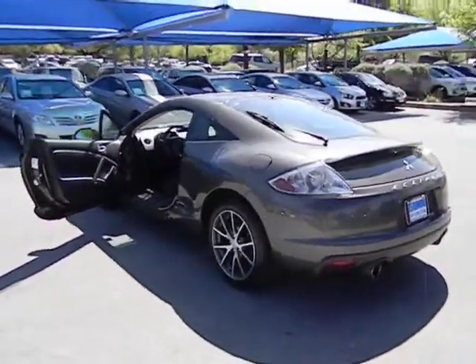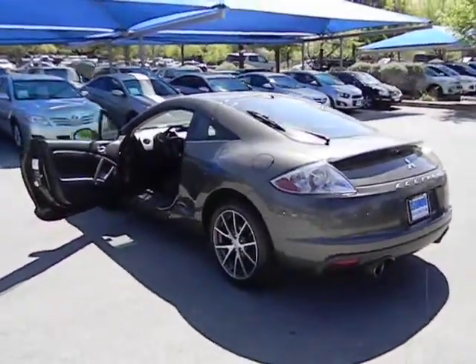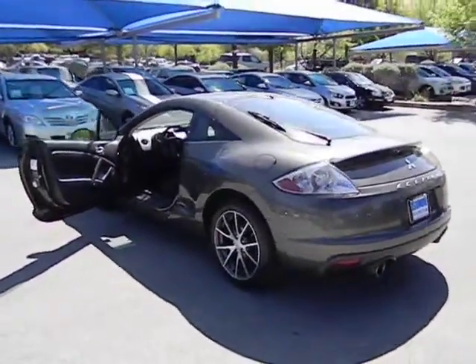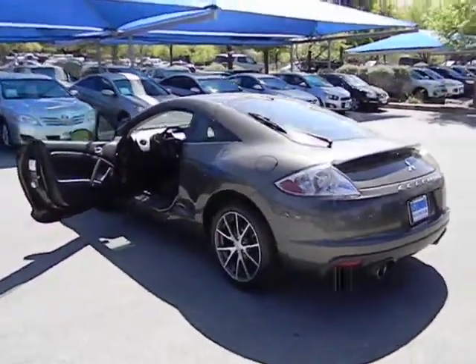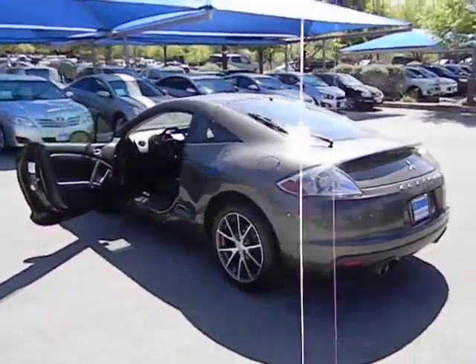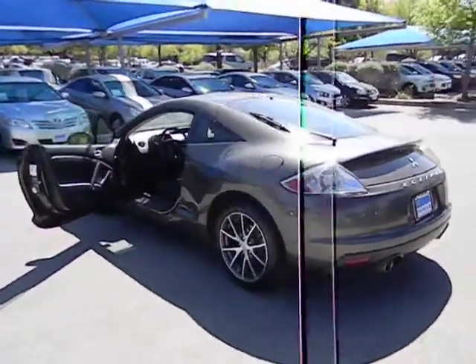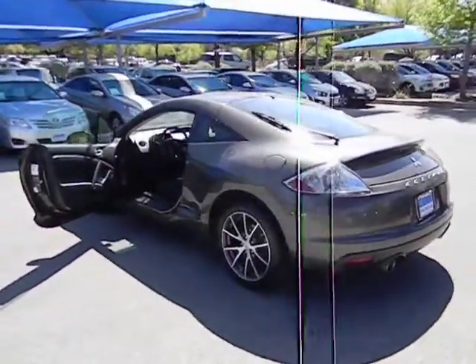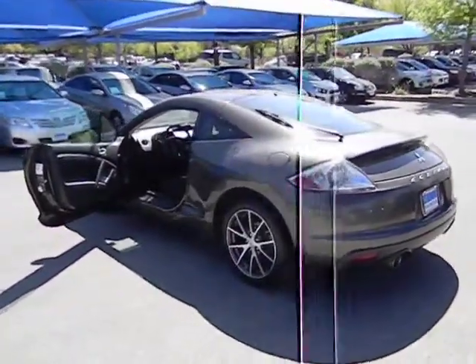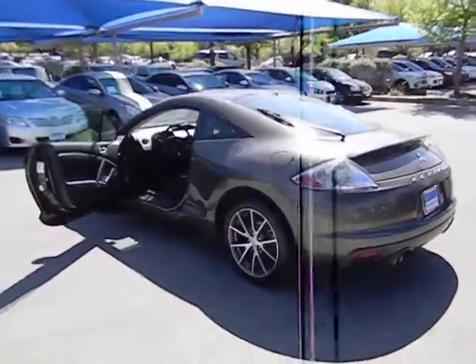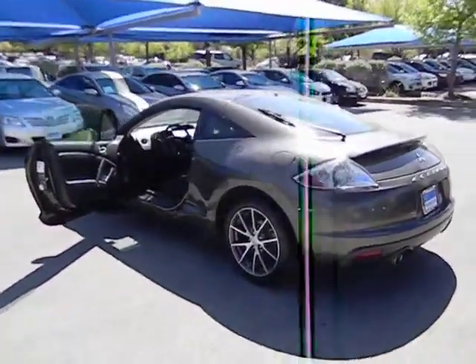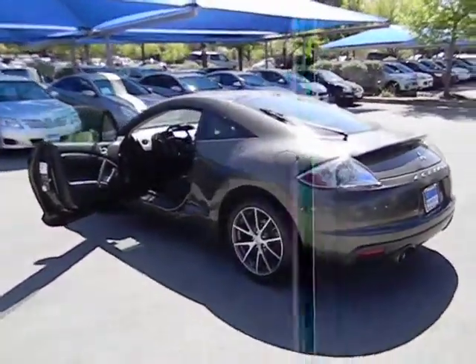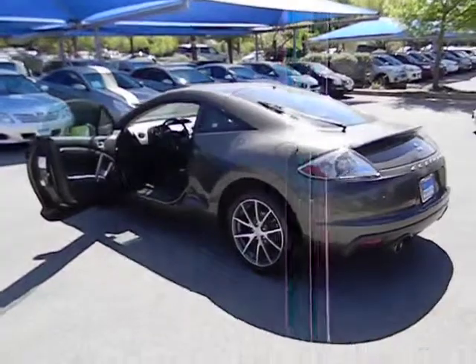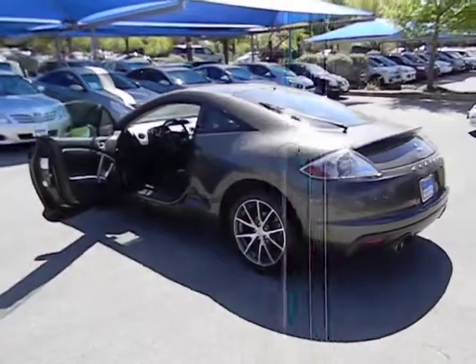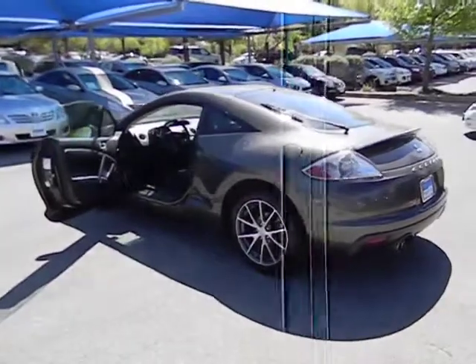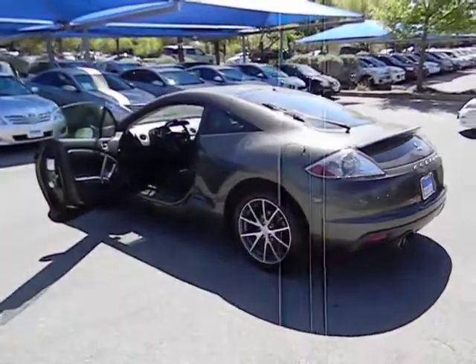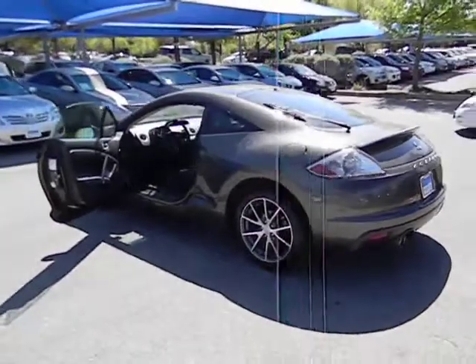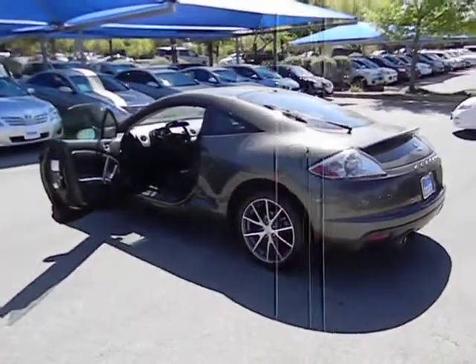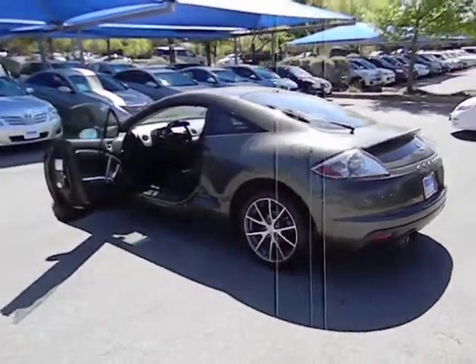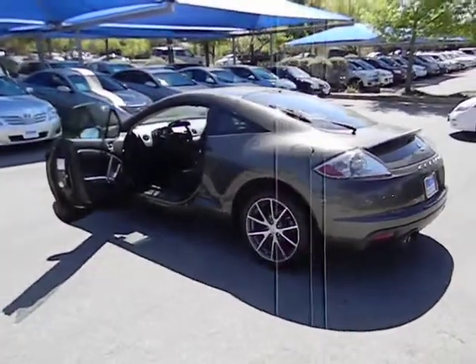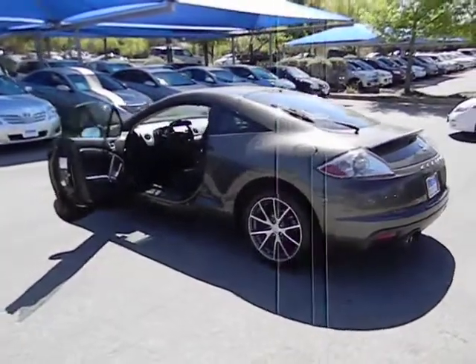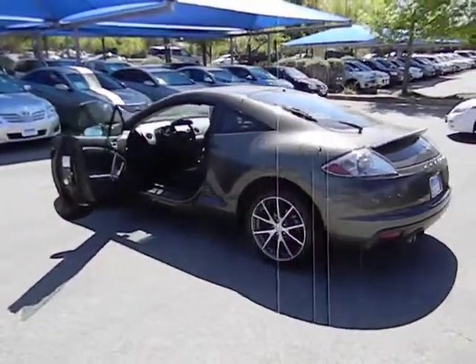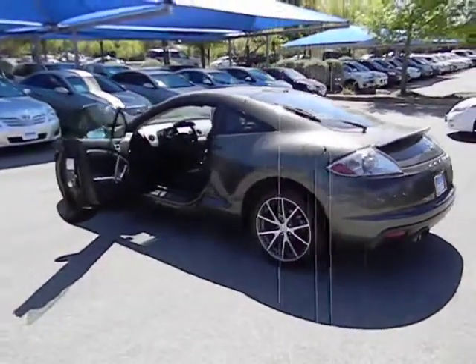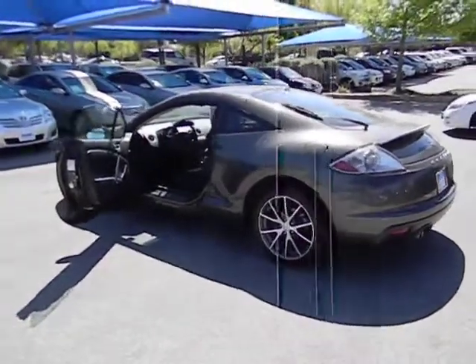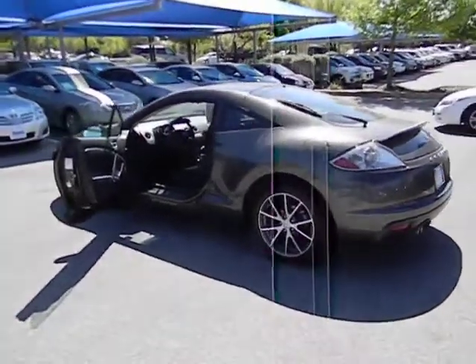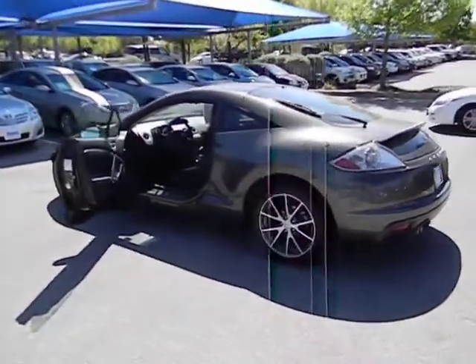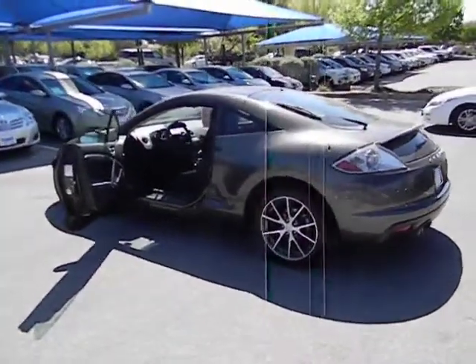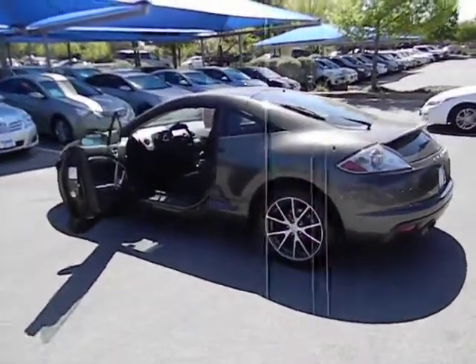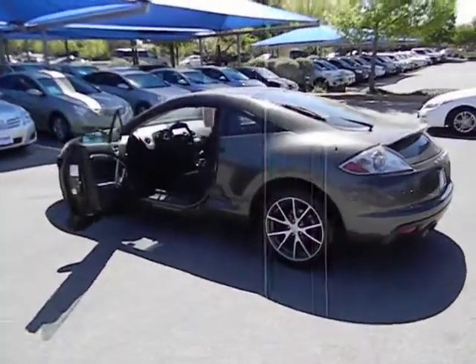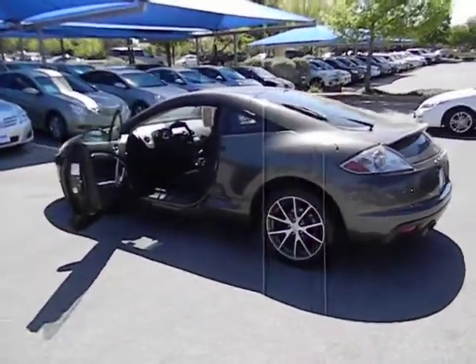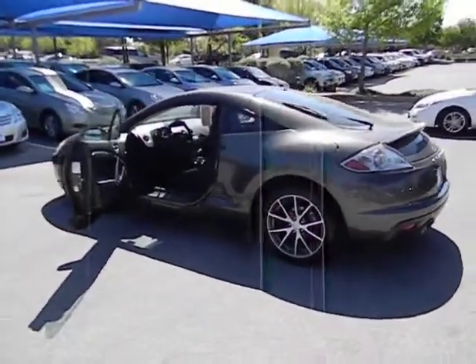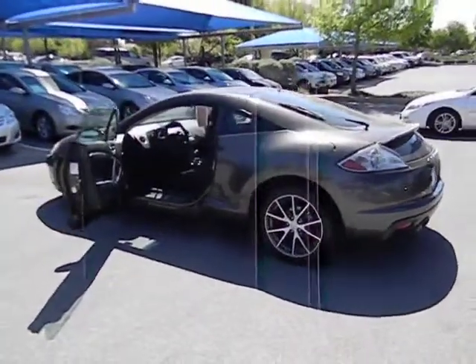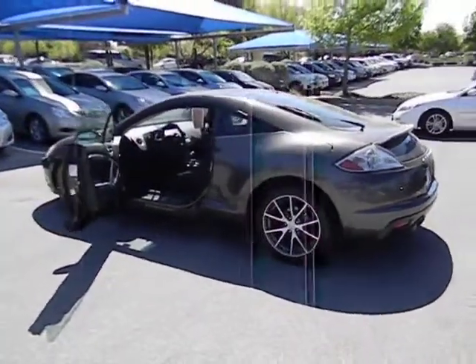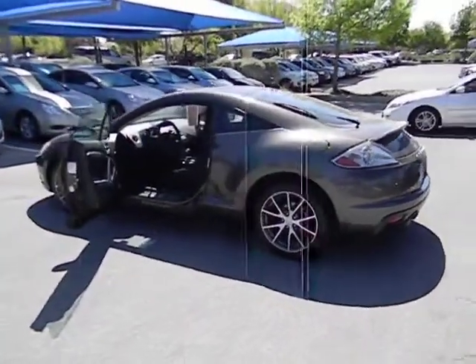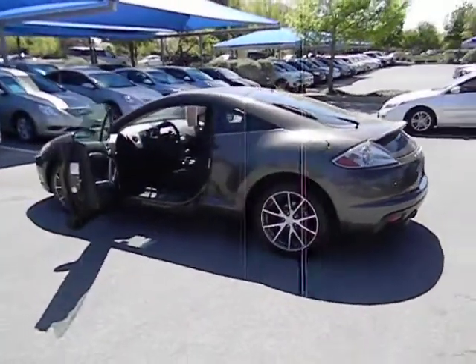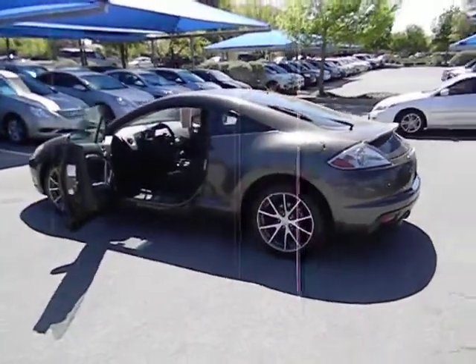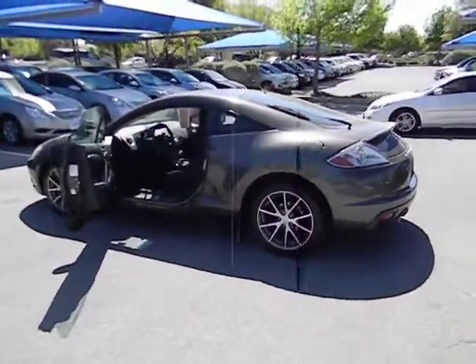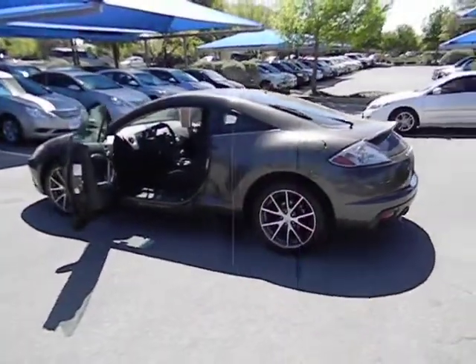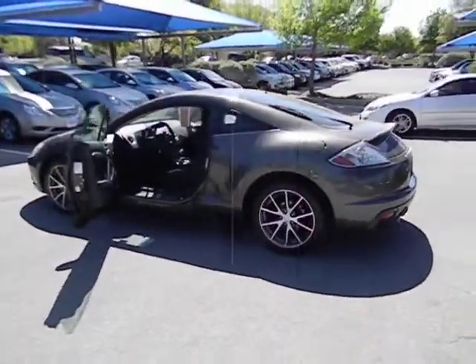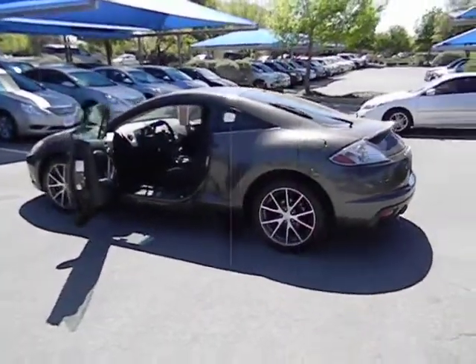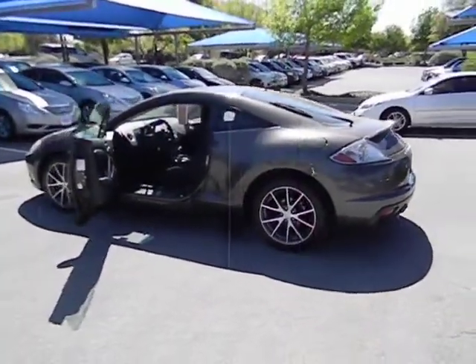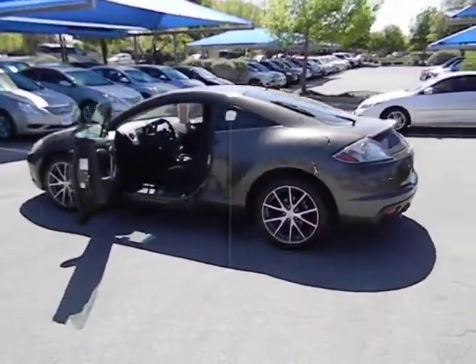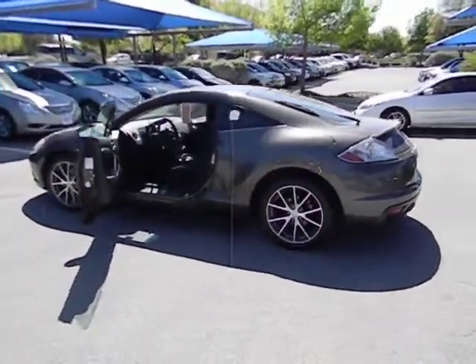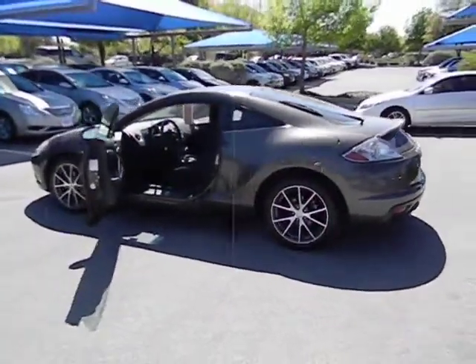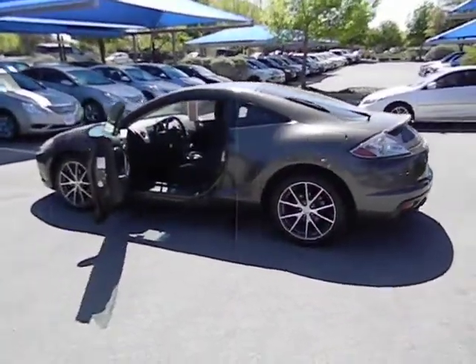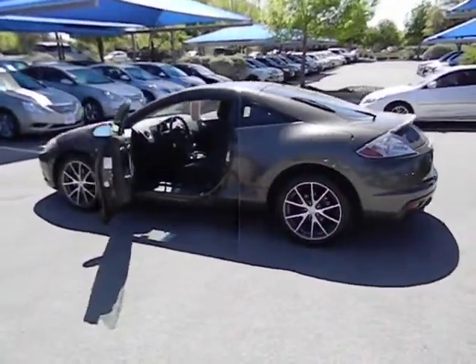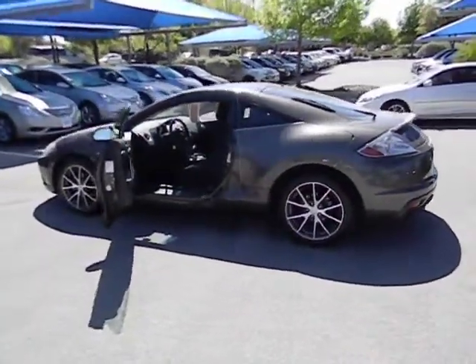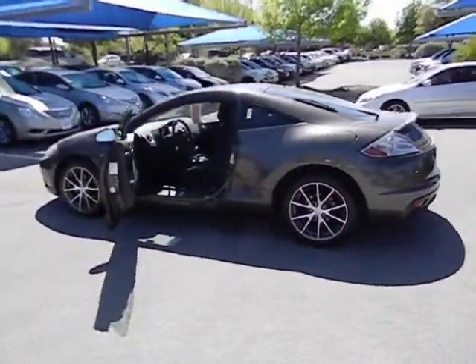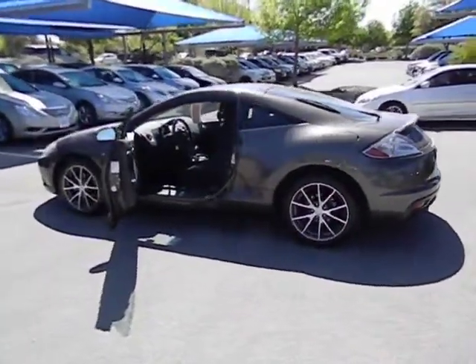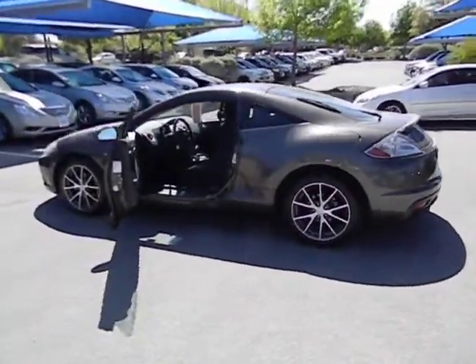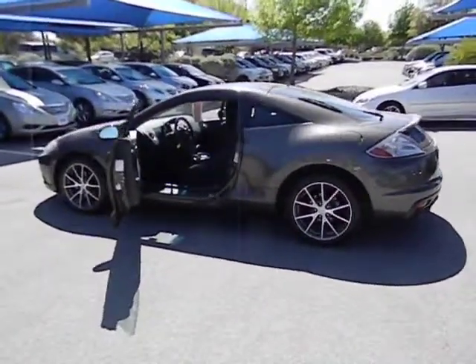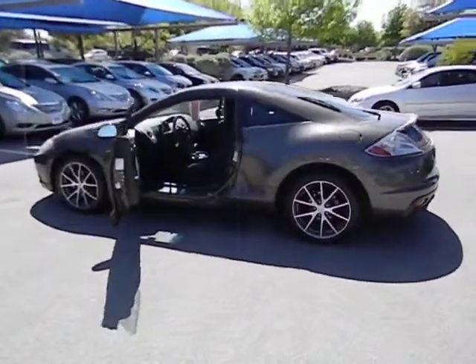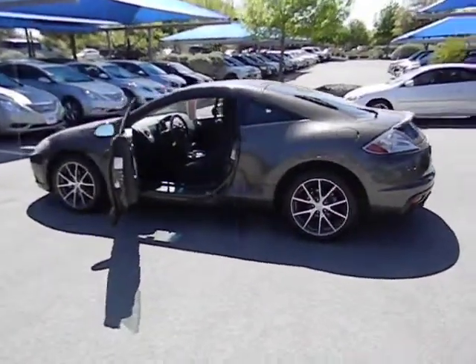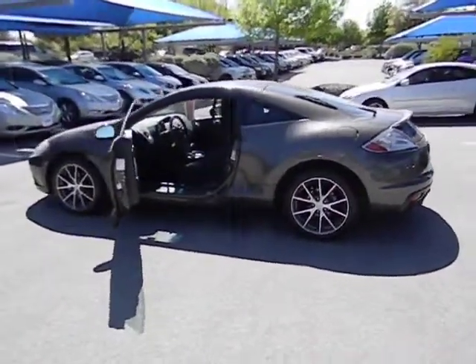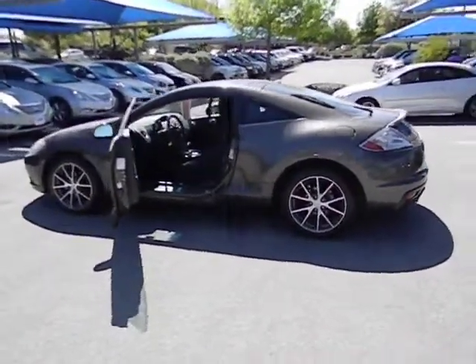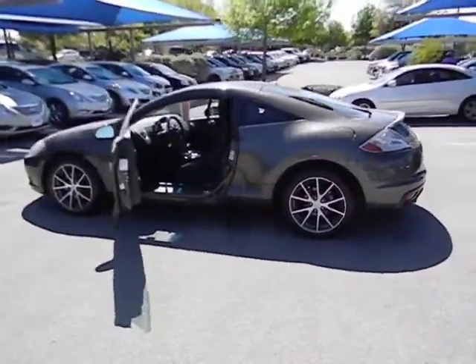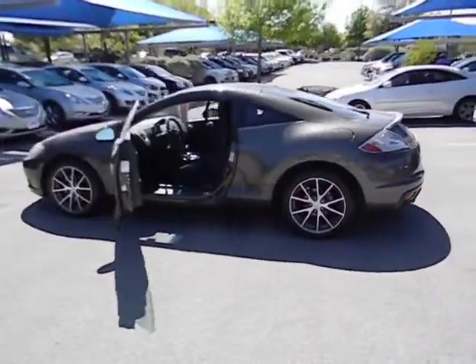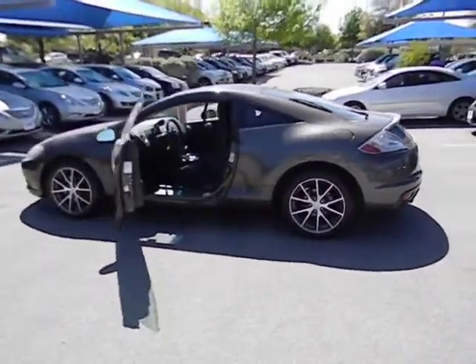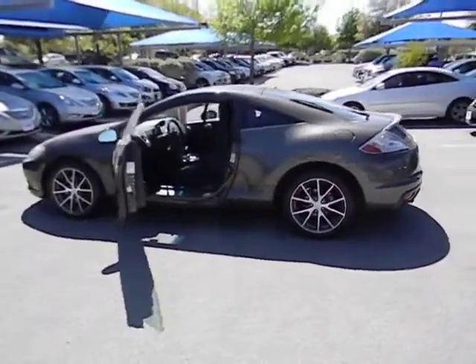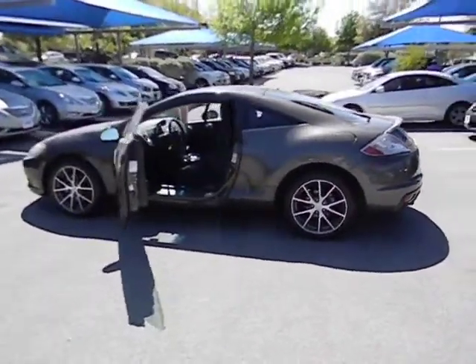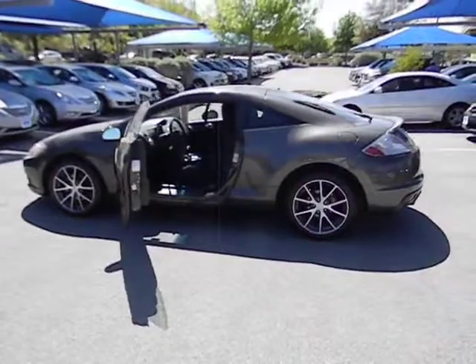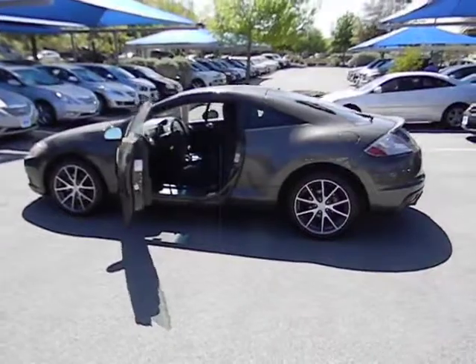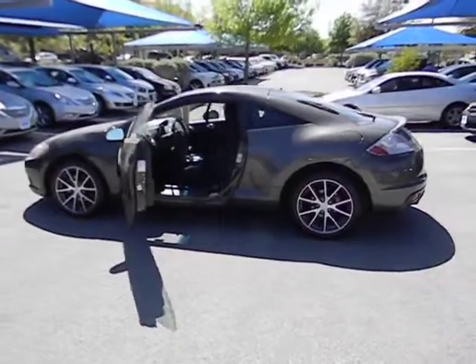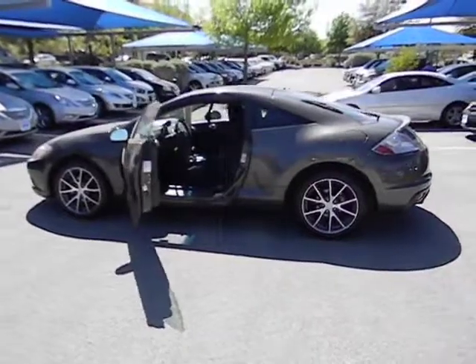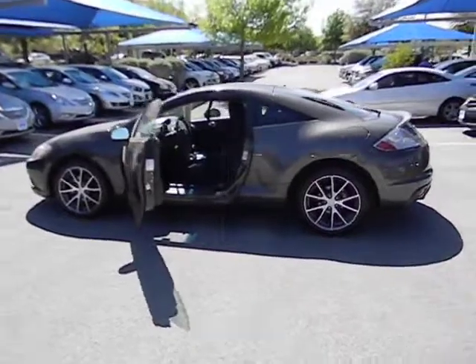Tachometer, daytime running lights, tilt steering wheel, power mirrors, rear wiper, privacy glass.